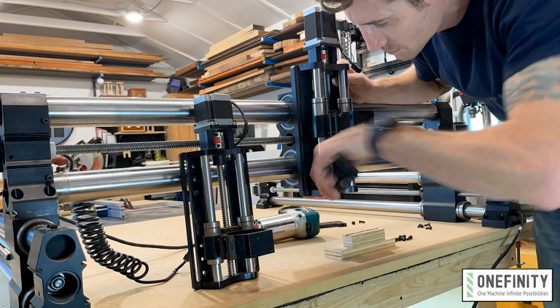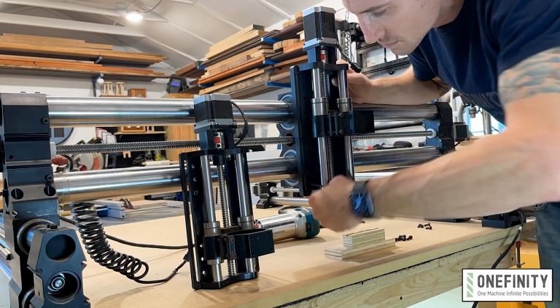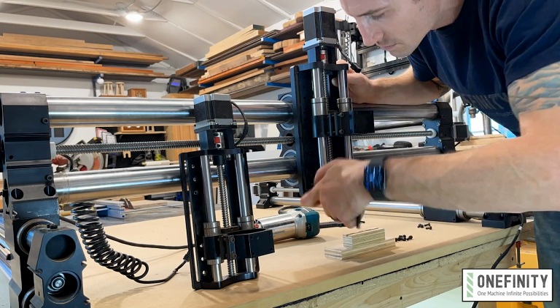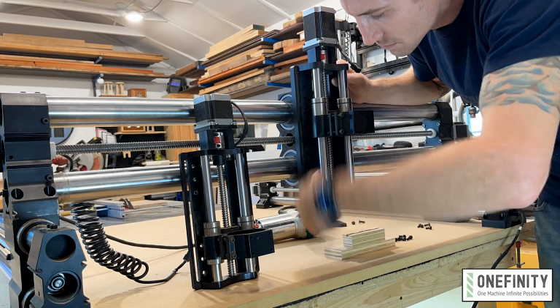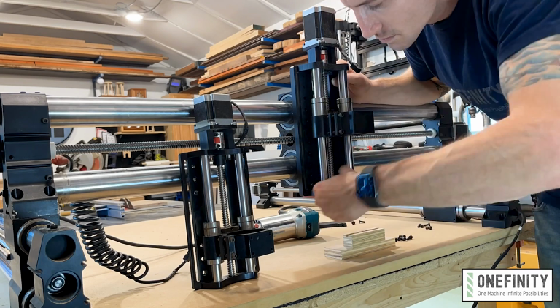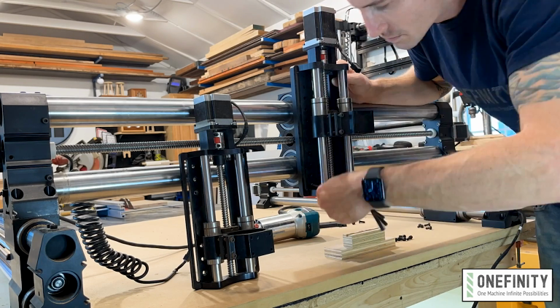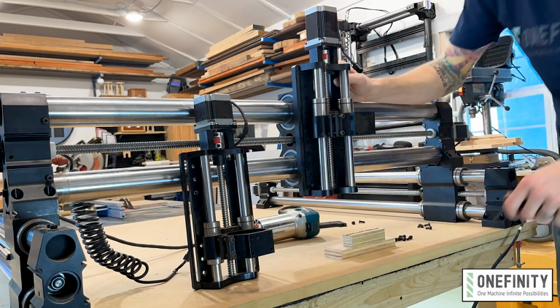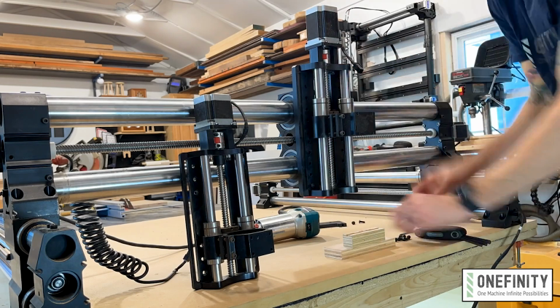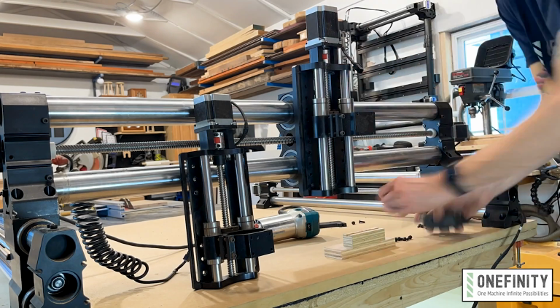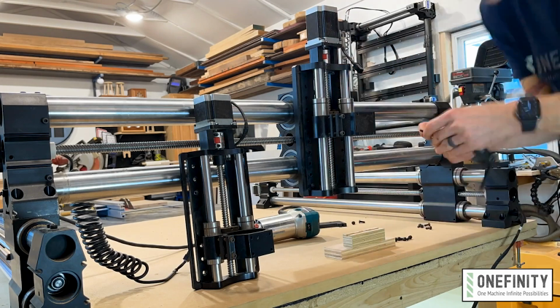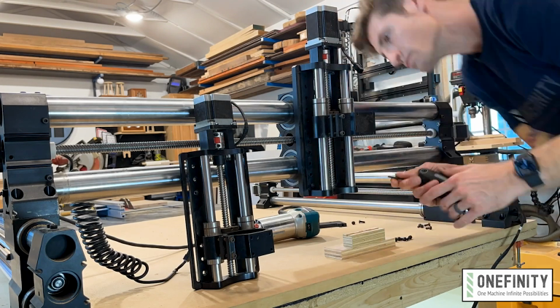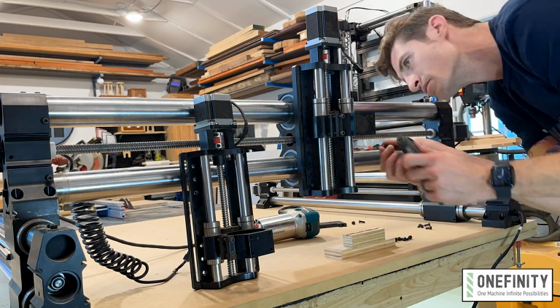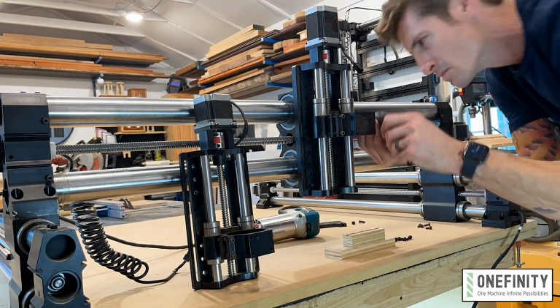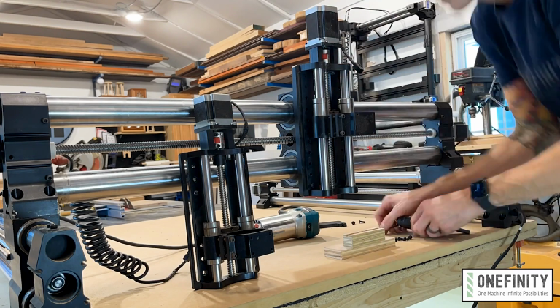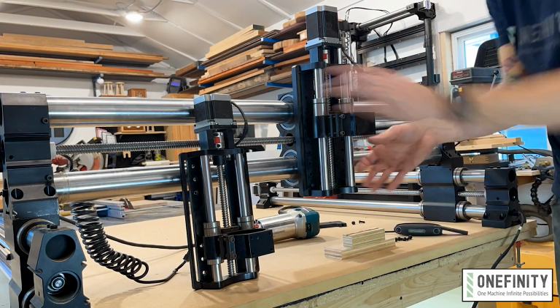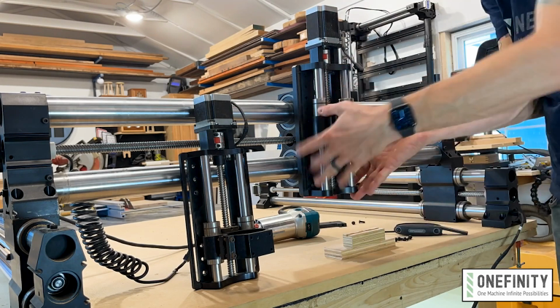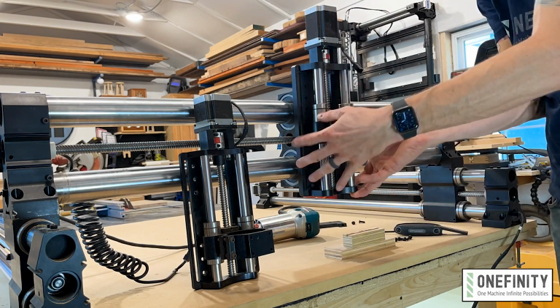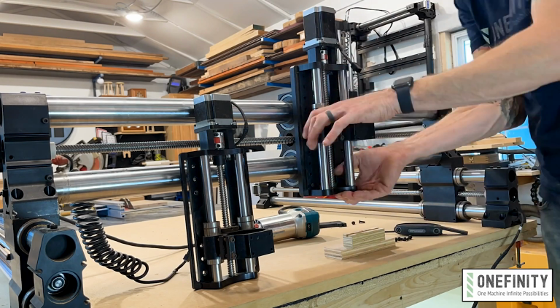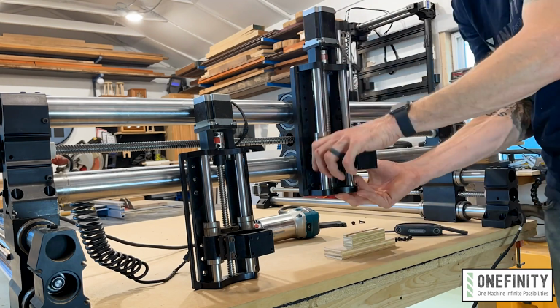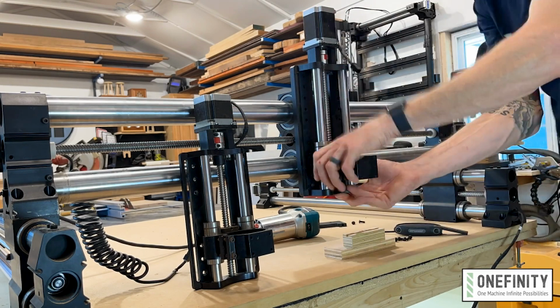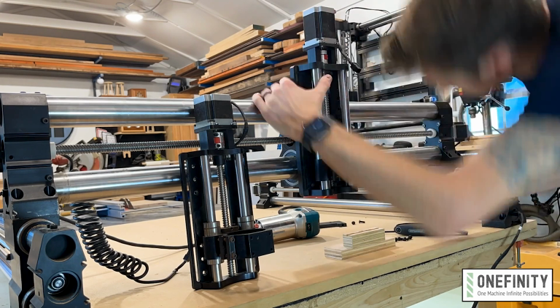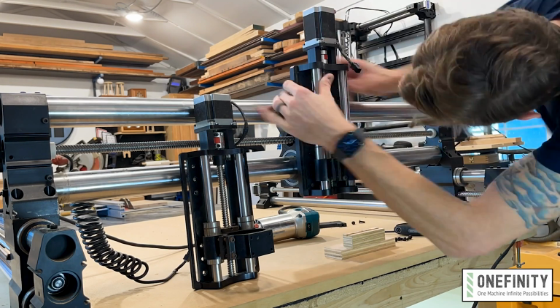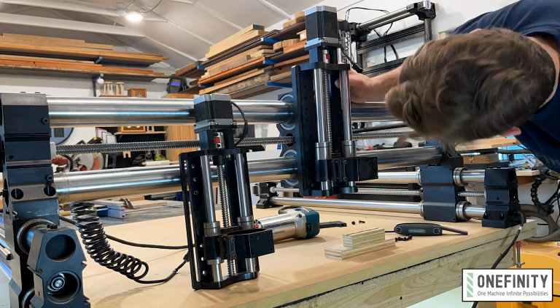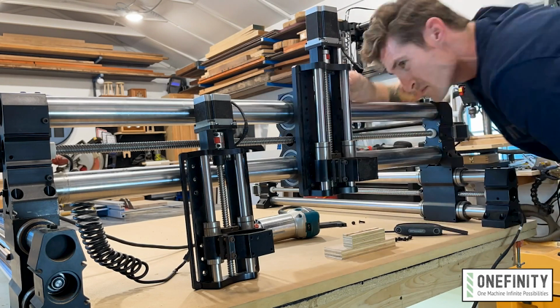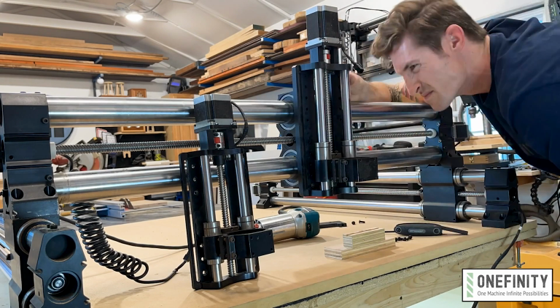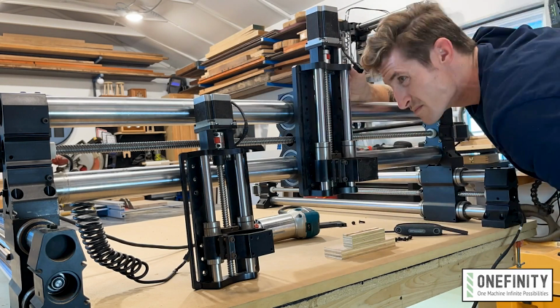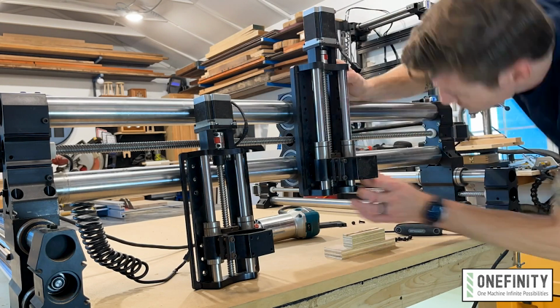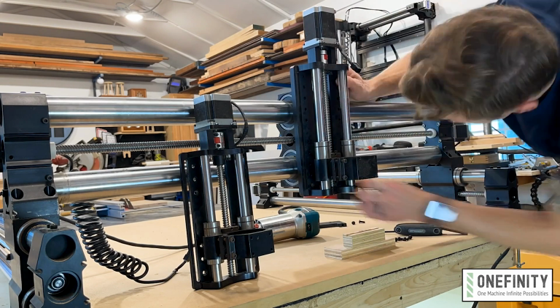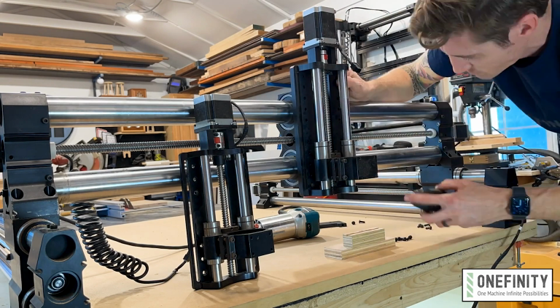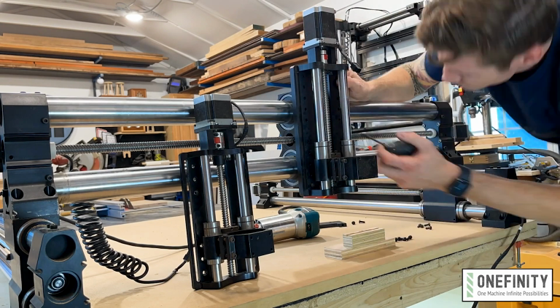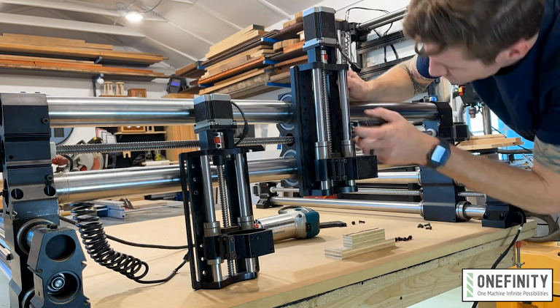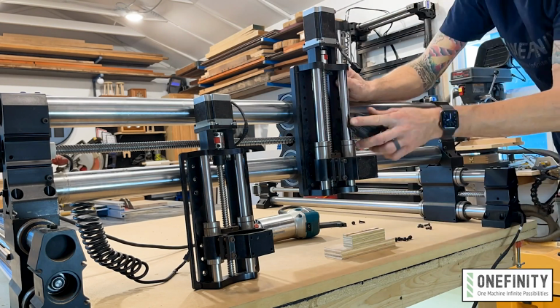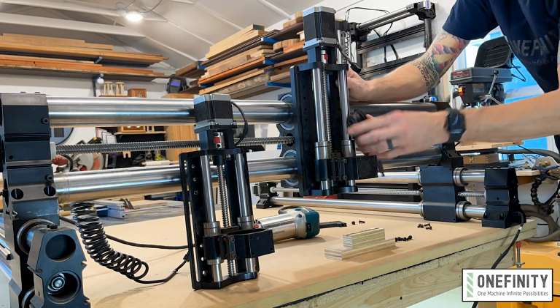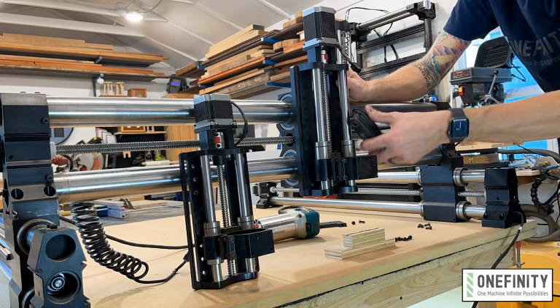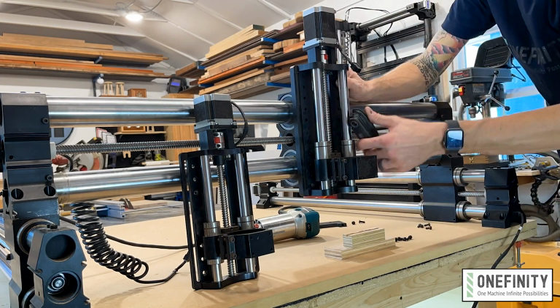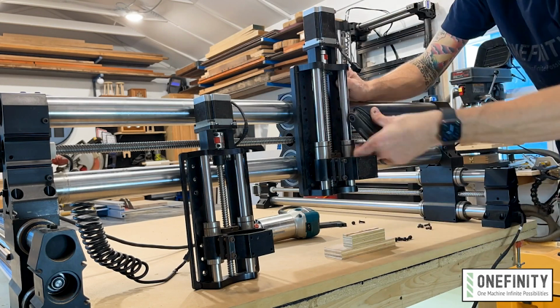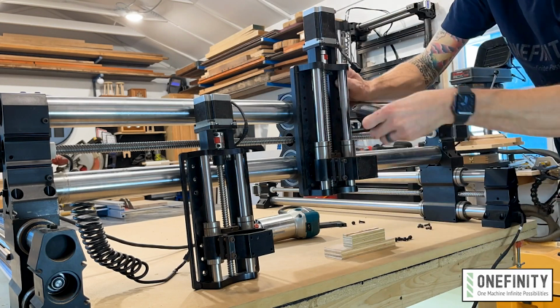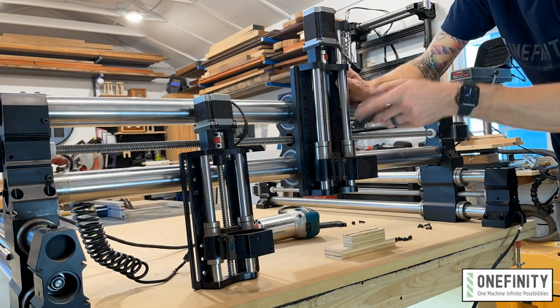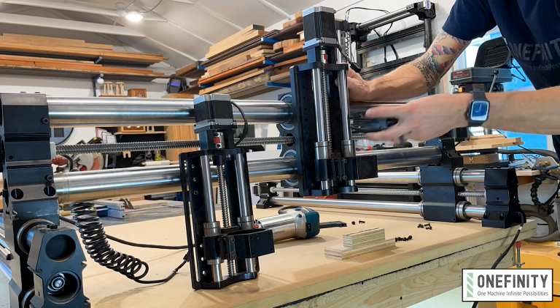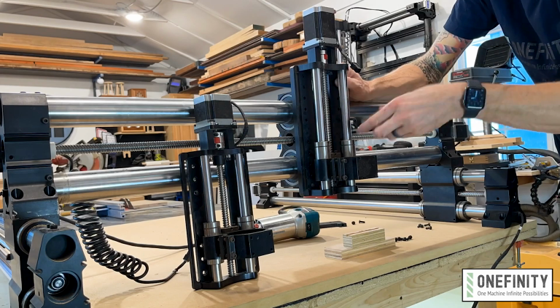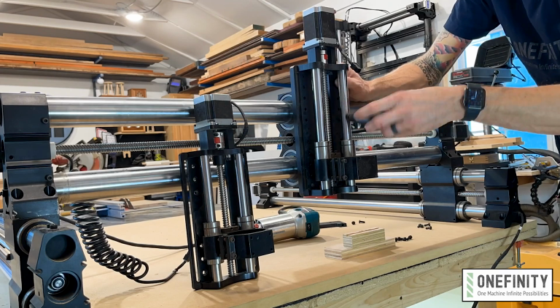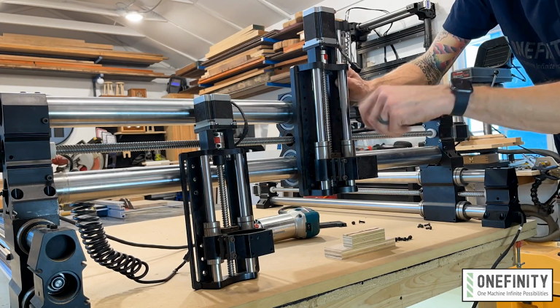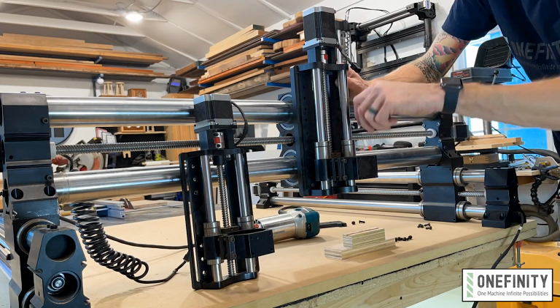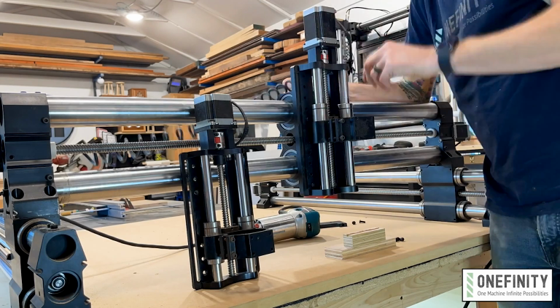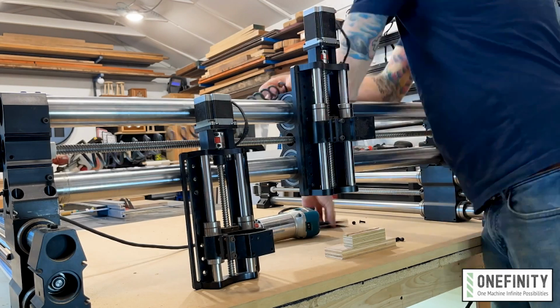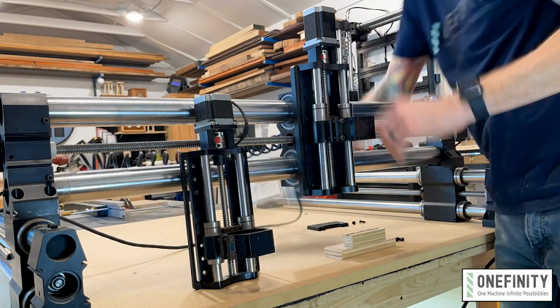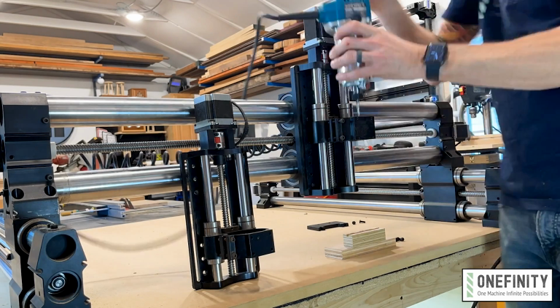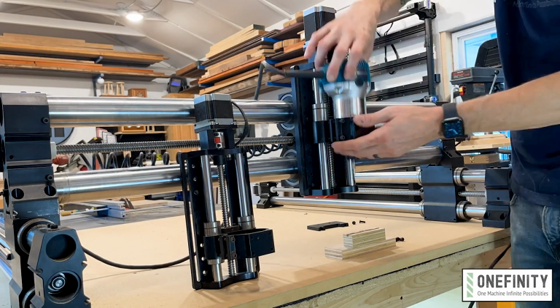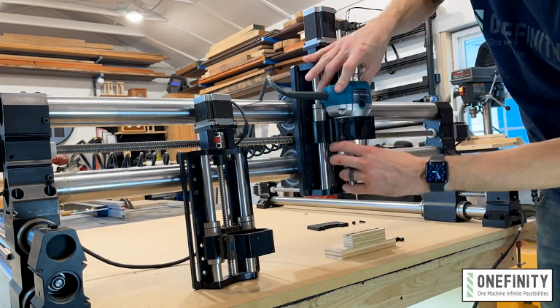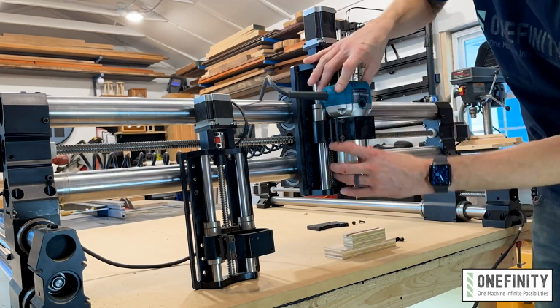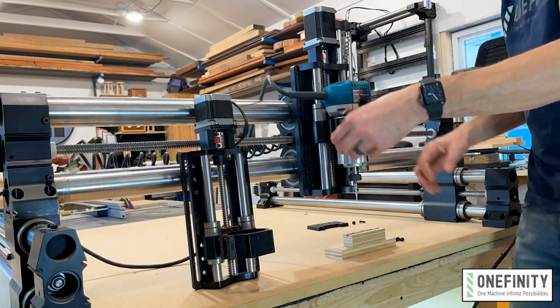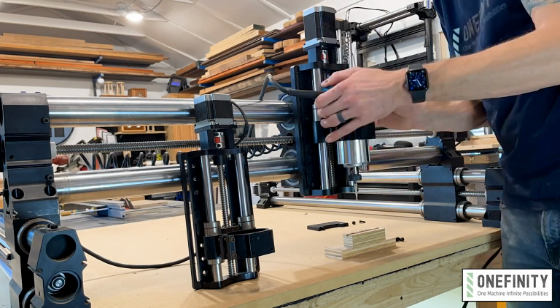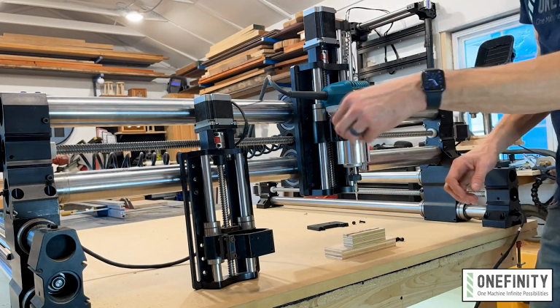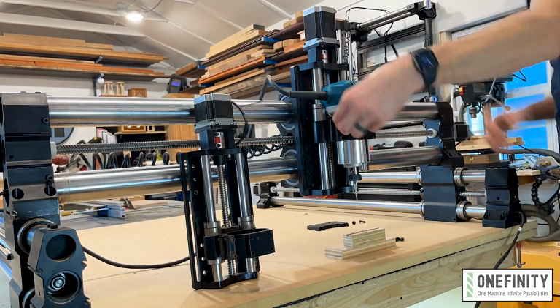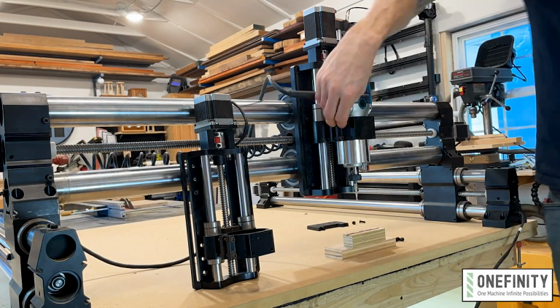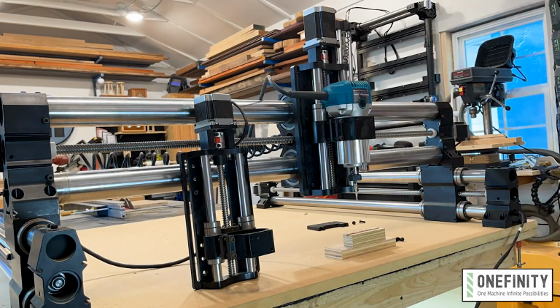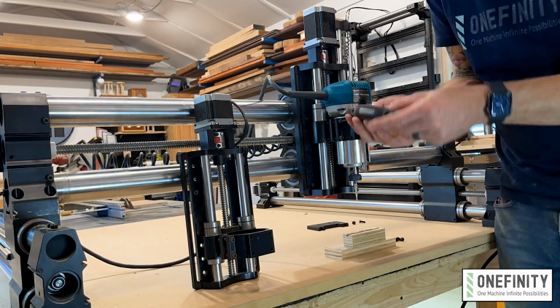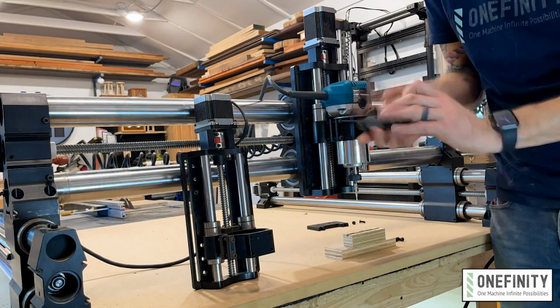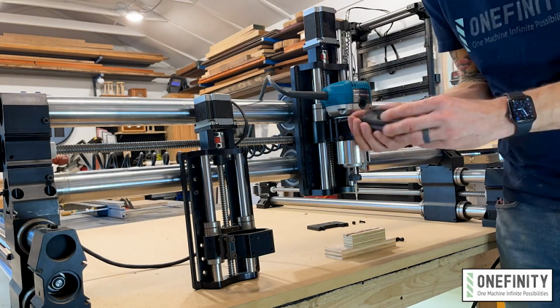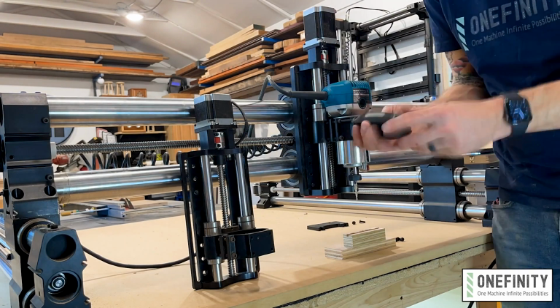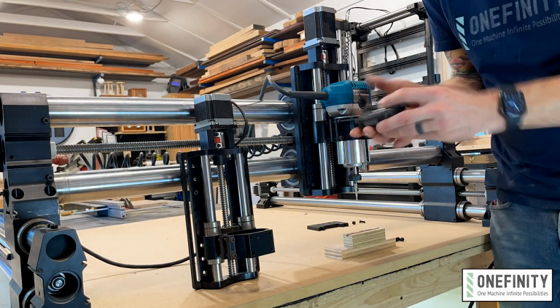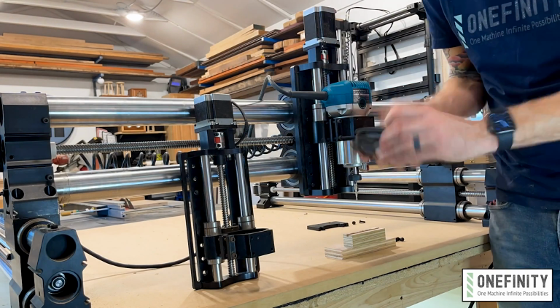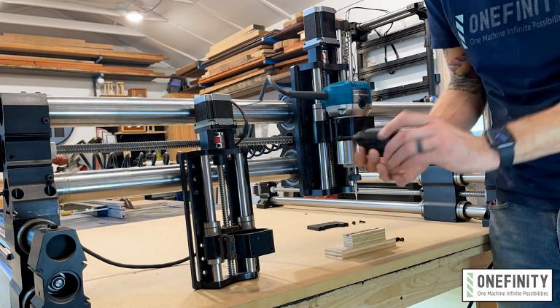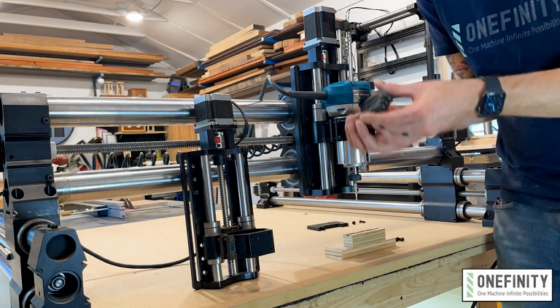It comes in 65mm and 80mm spindle options, and the installation is simple — just four bolts, same as always.